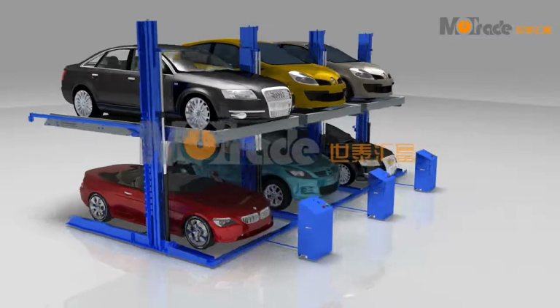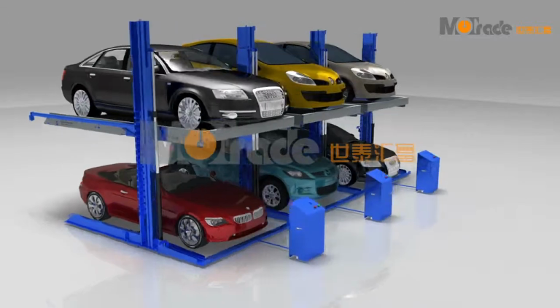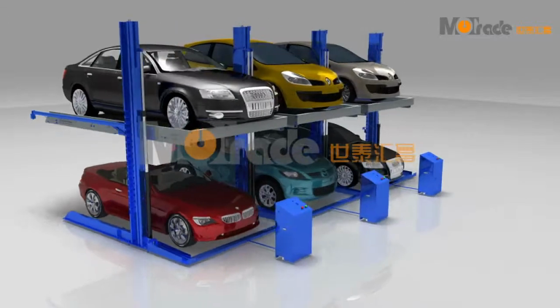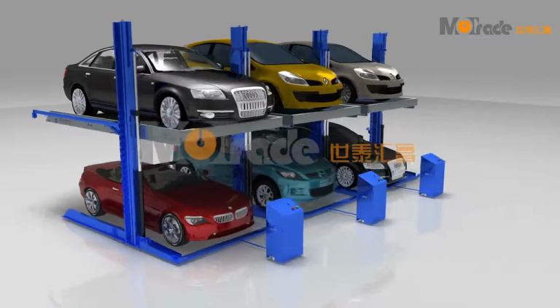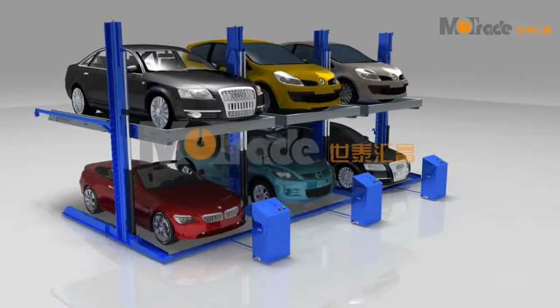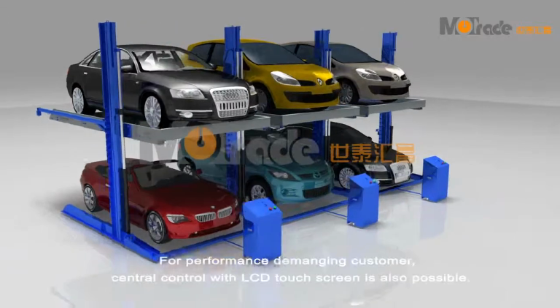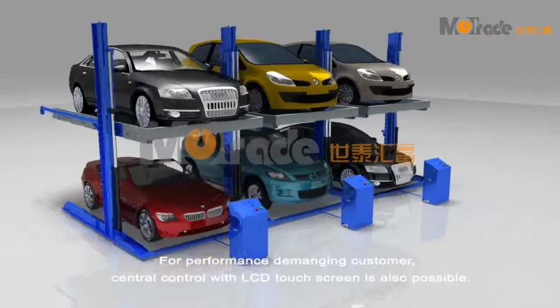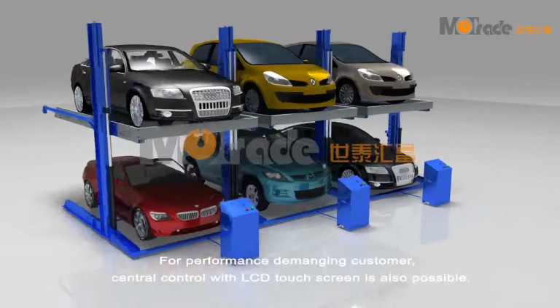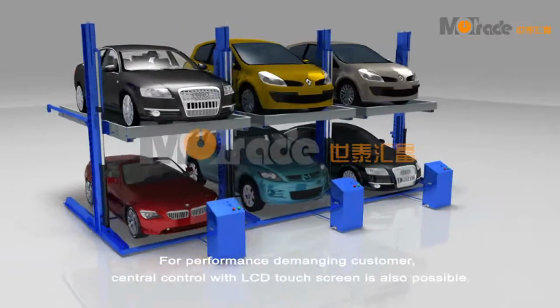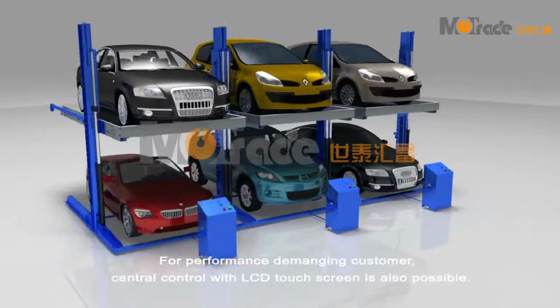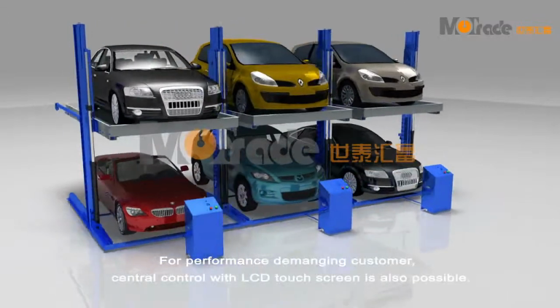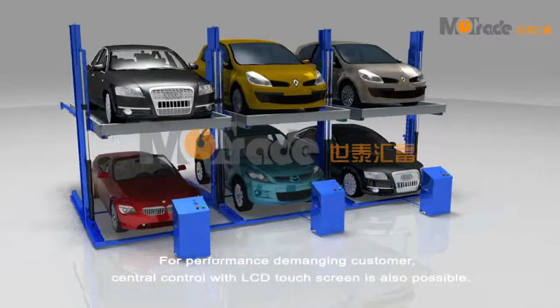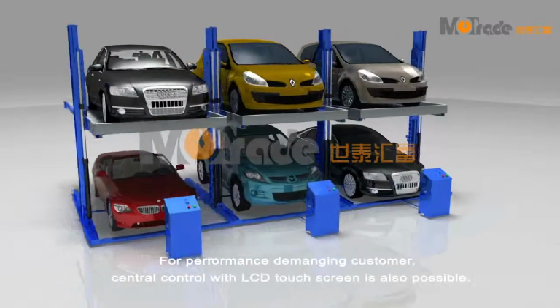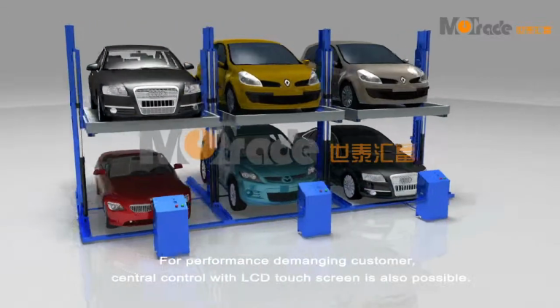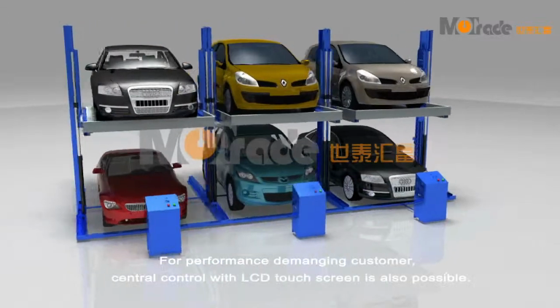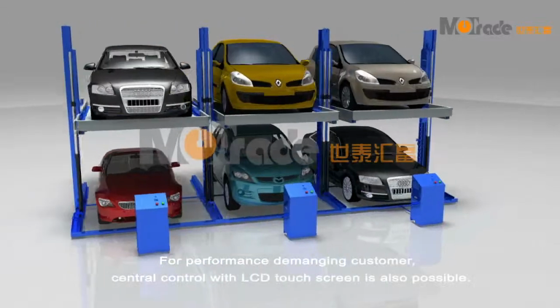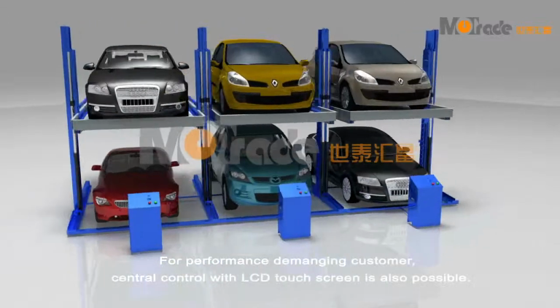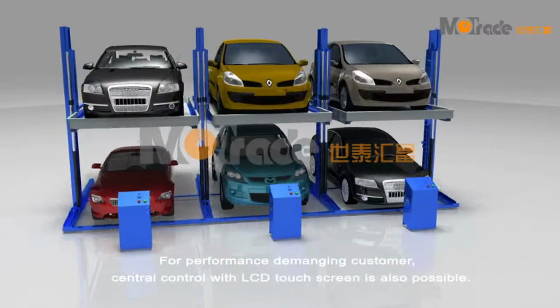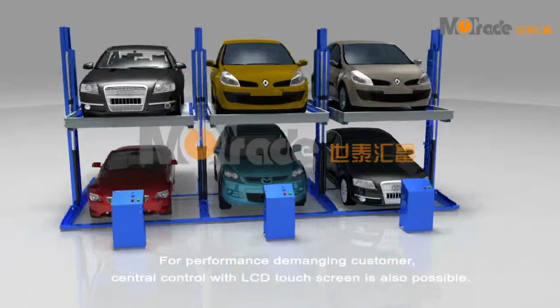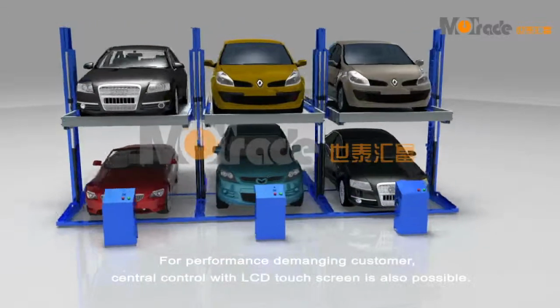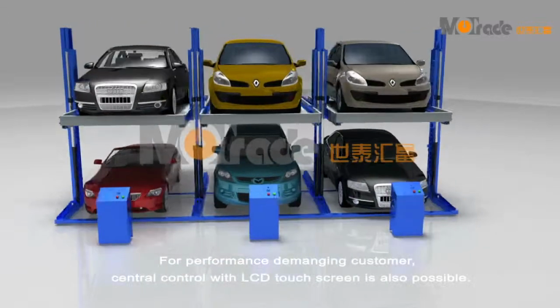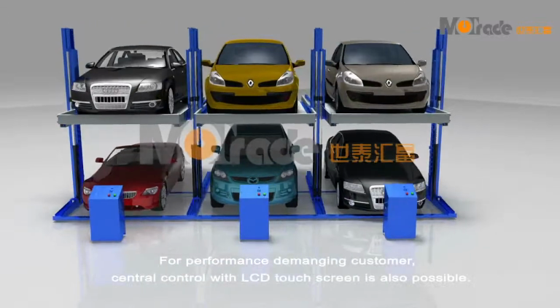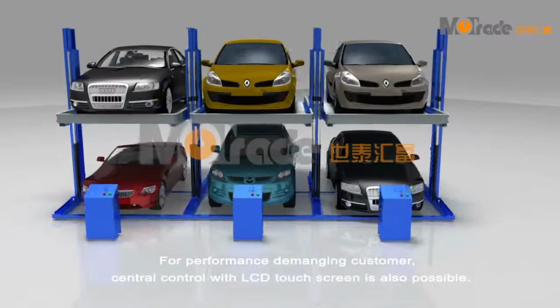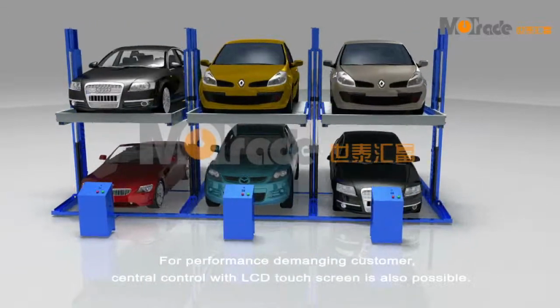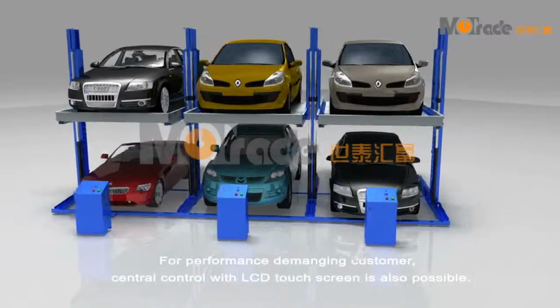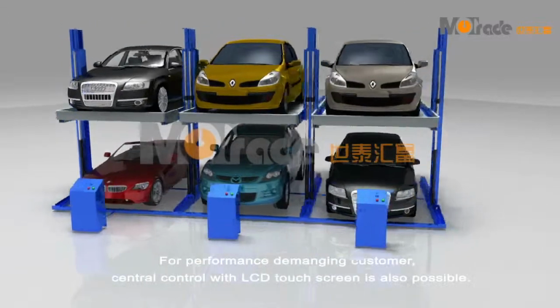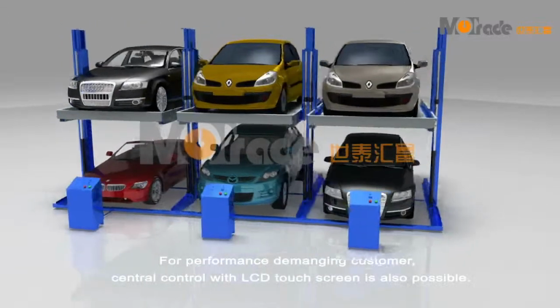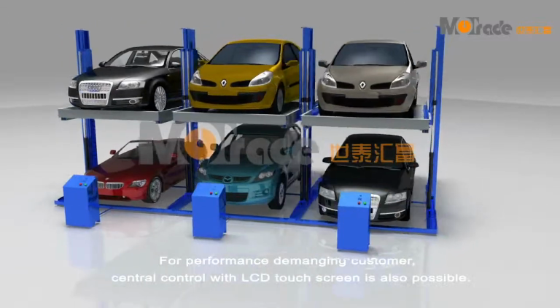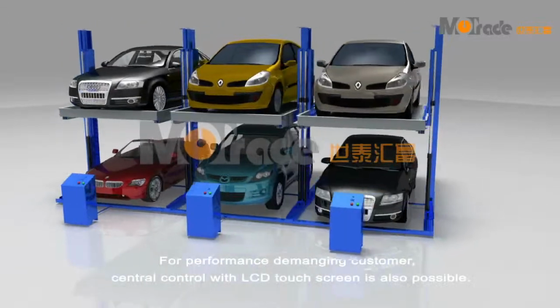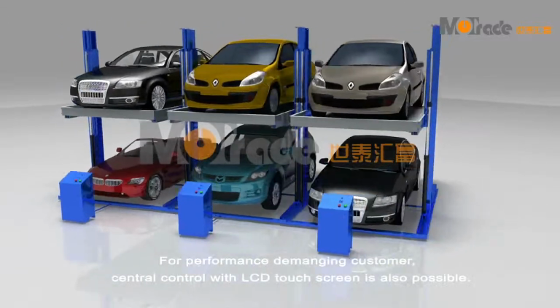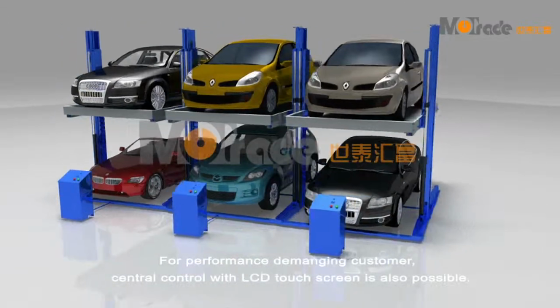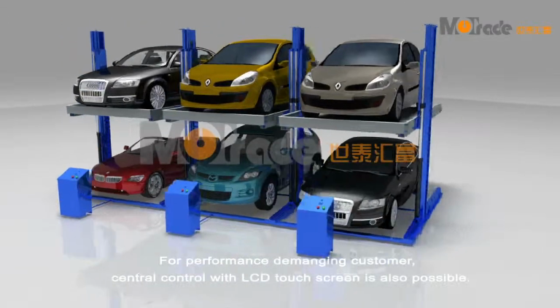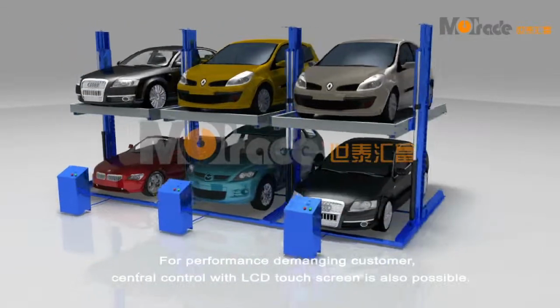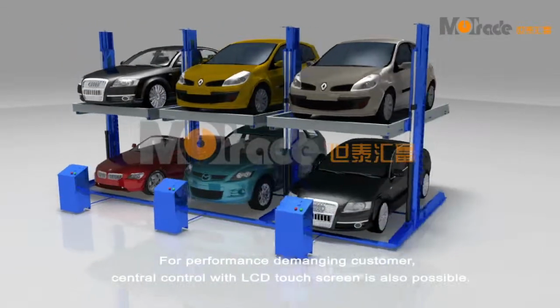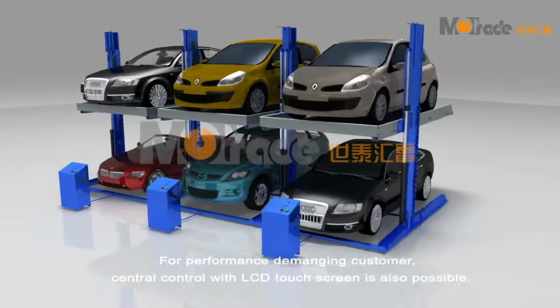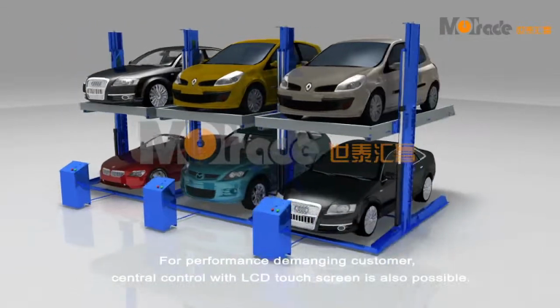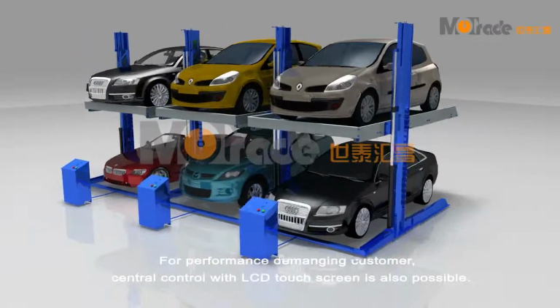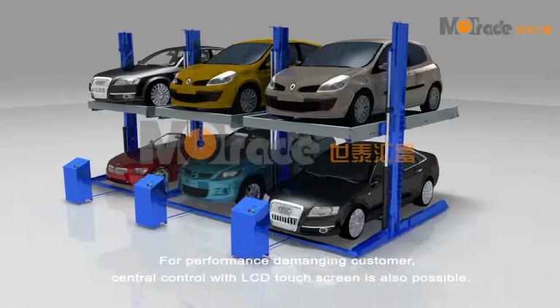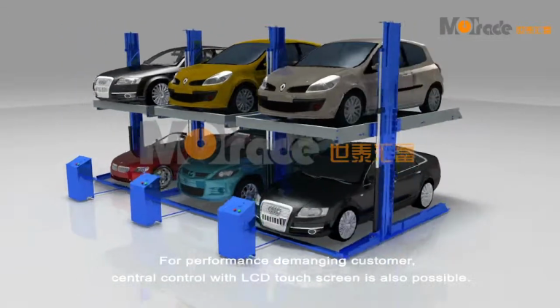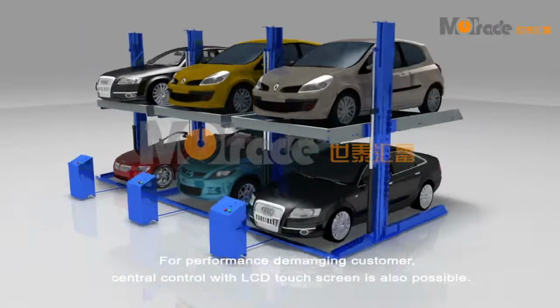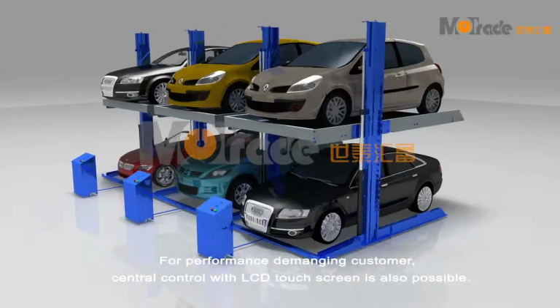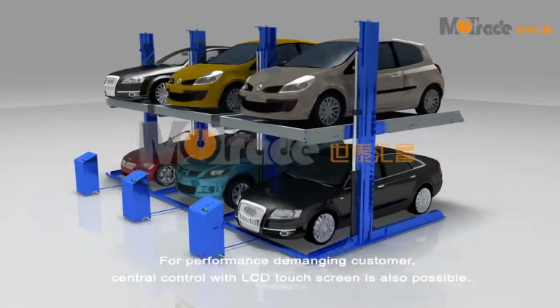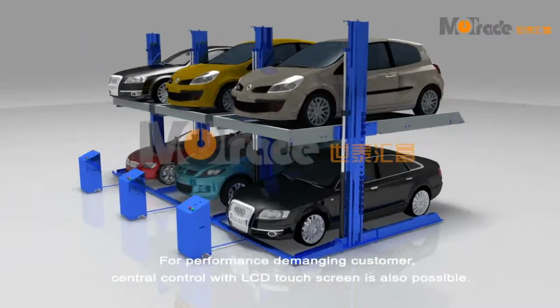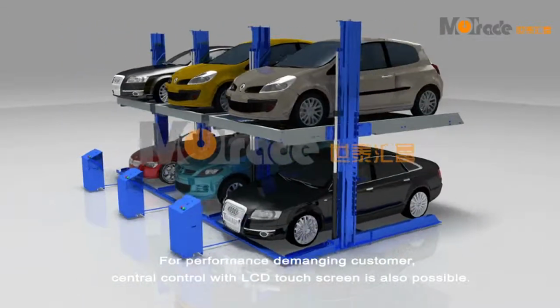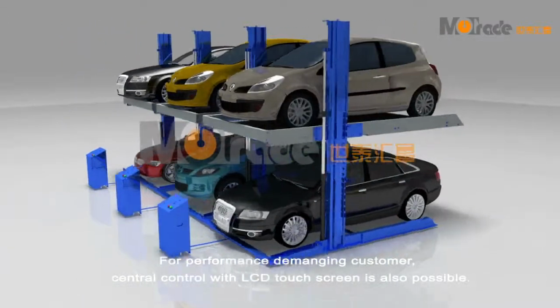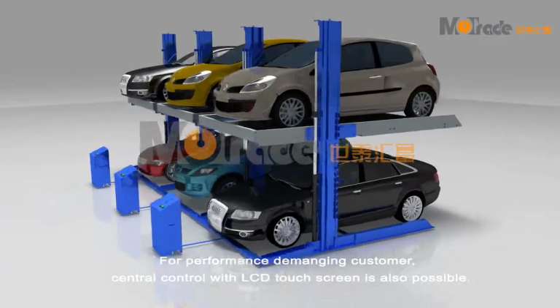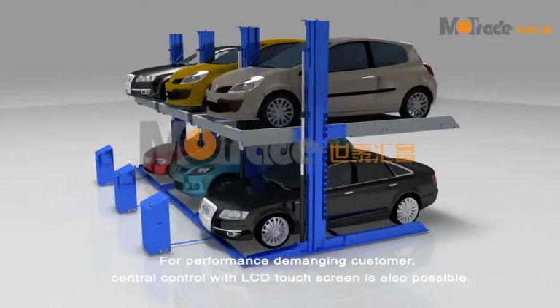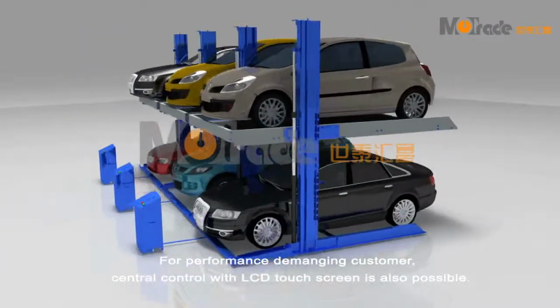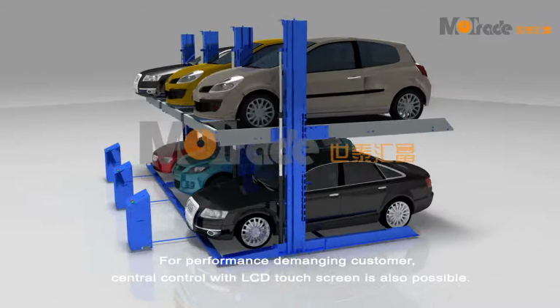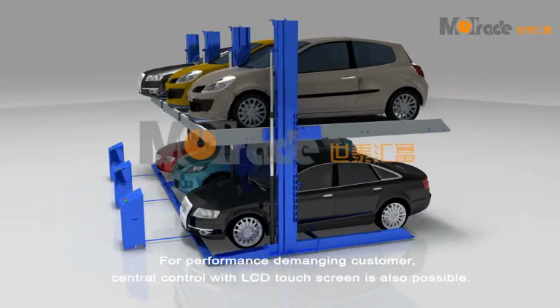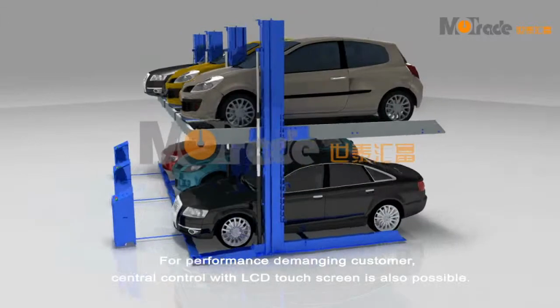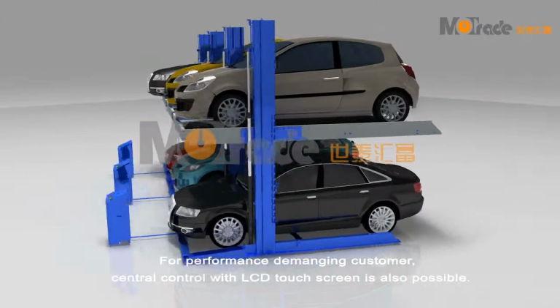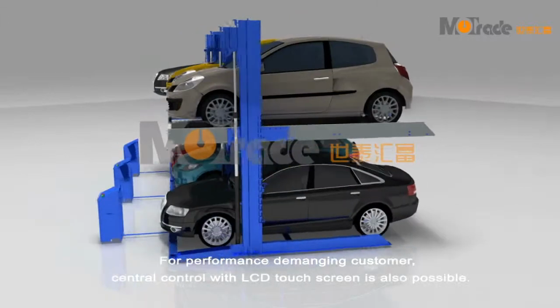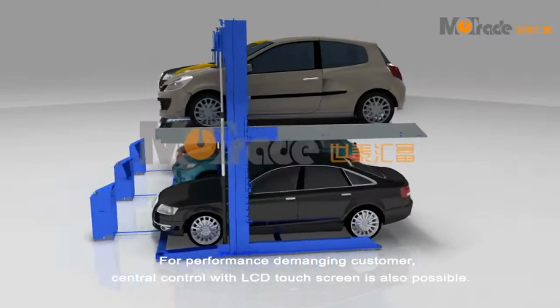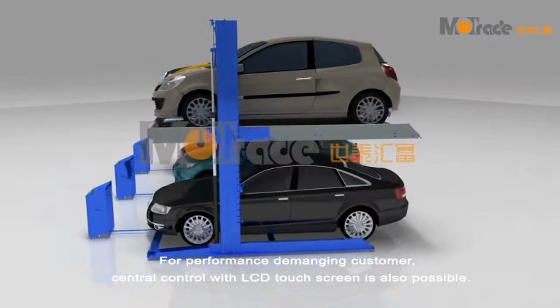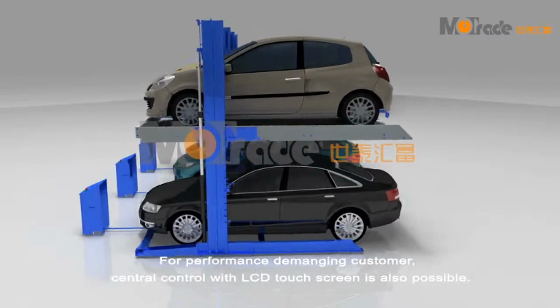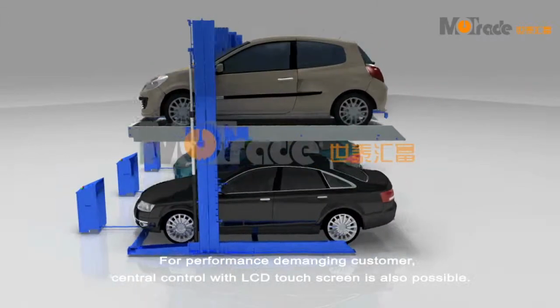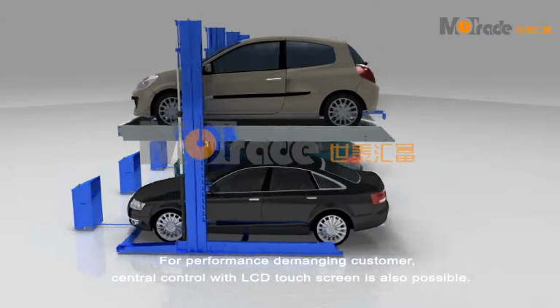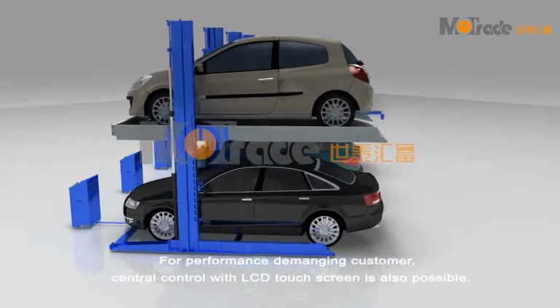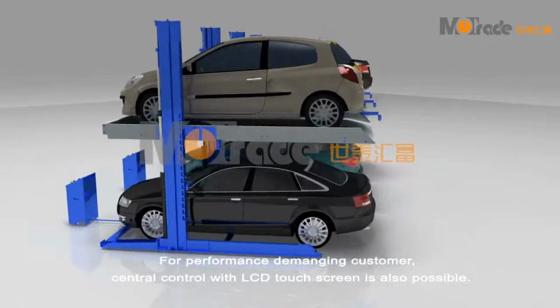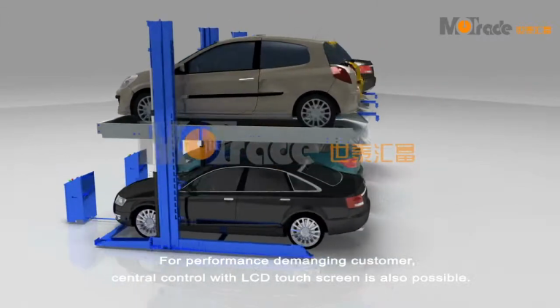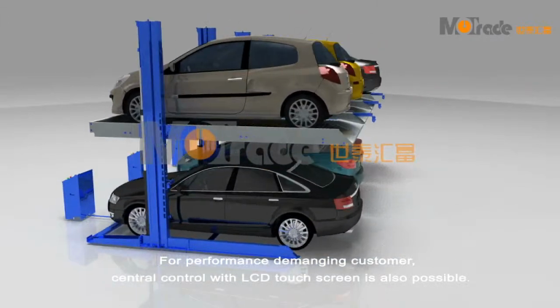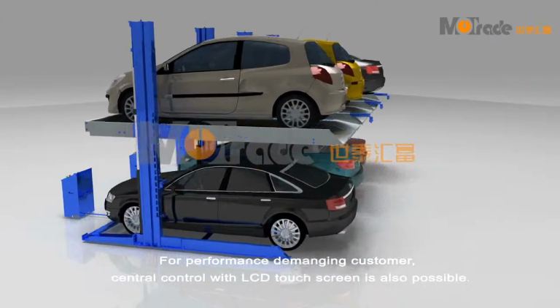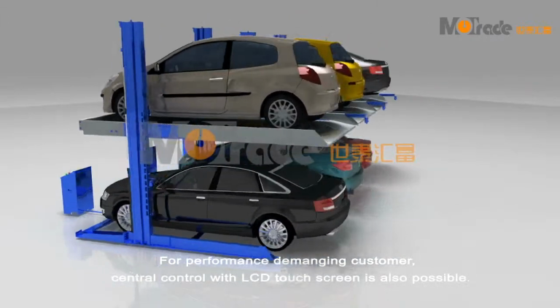For performance-demanding customers, a central control with LCD touch screen is also available.